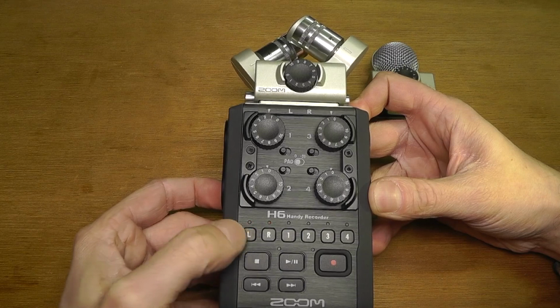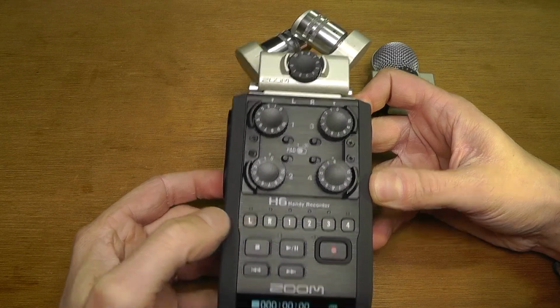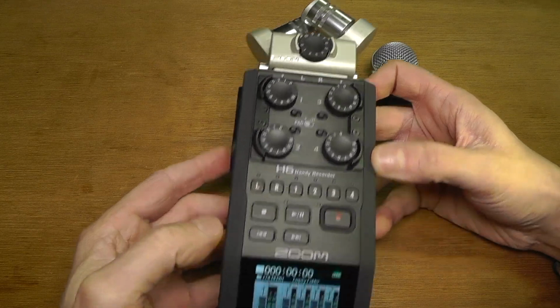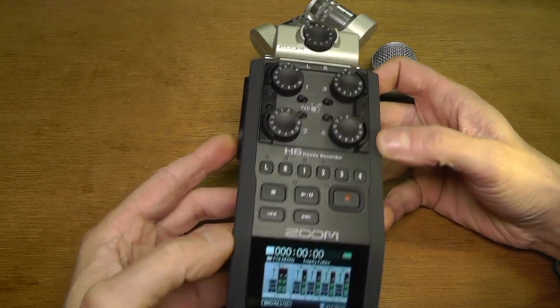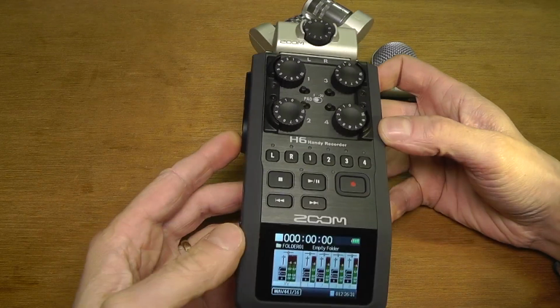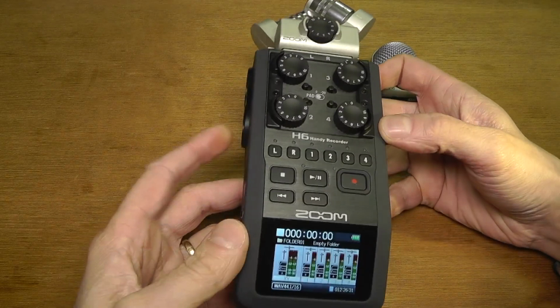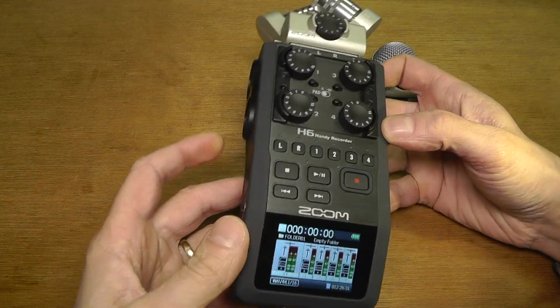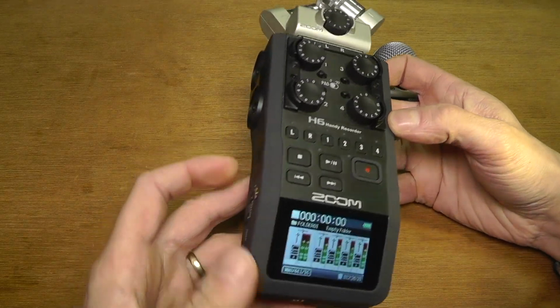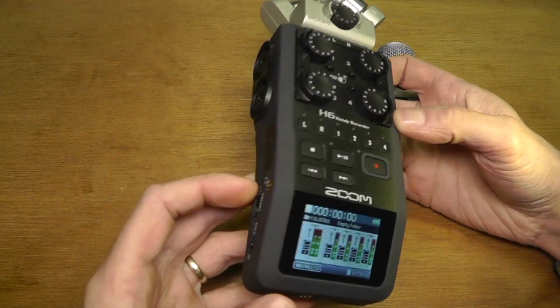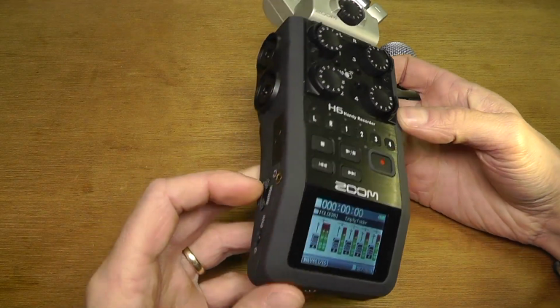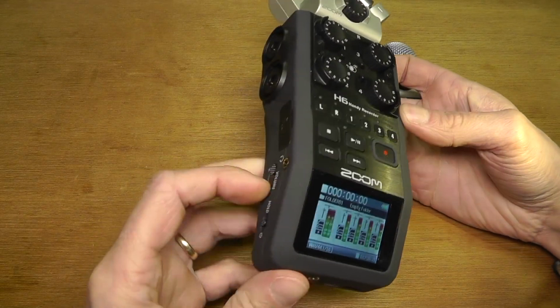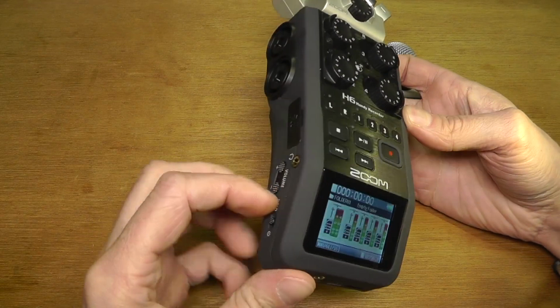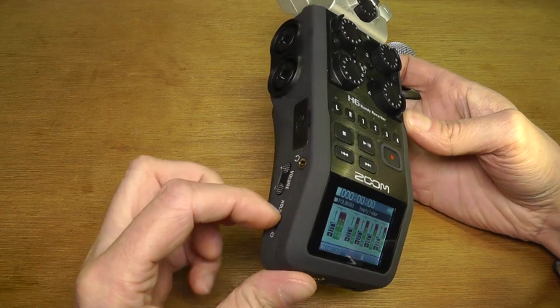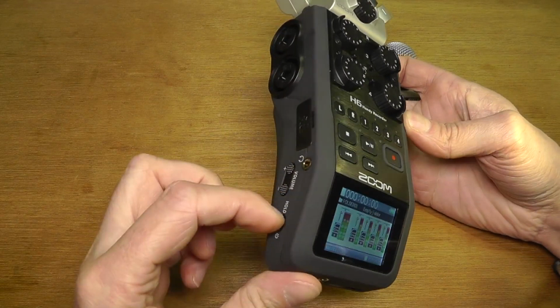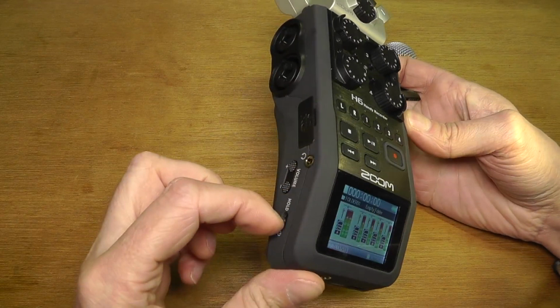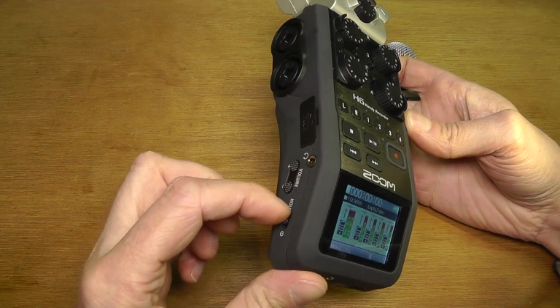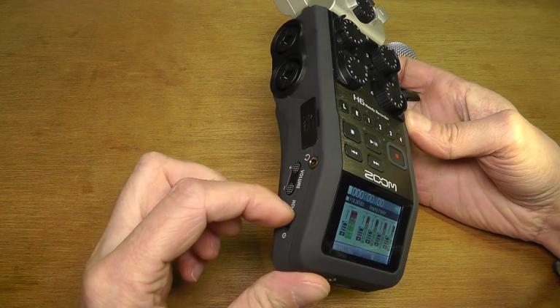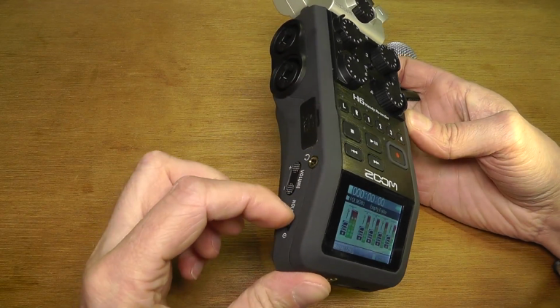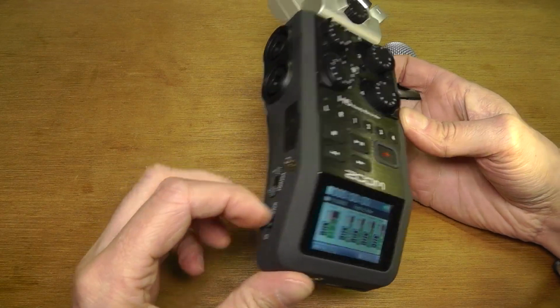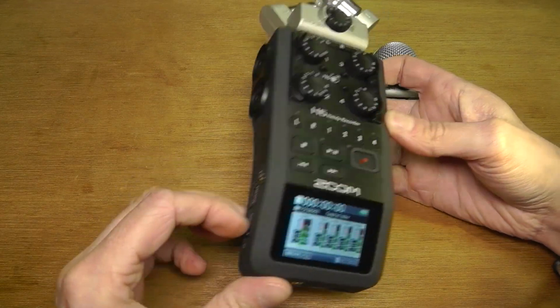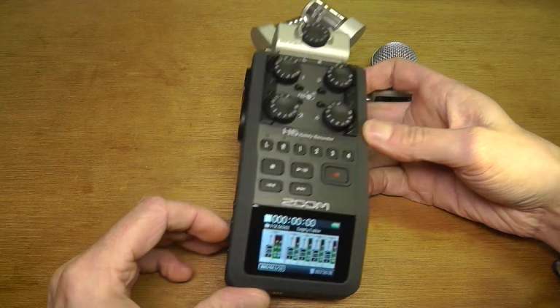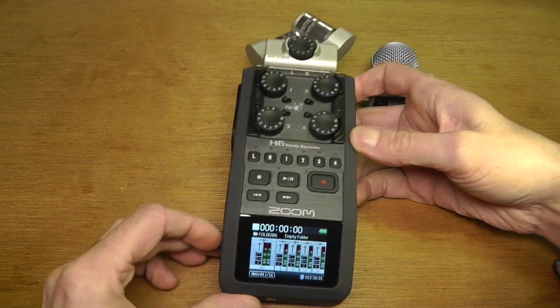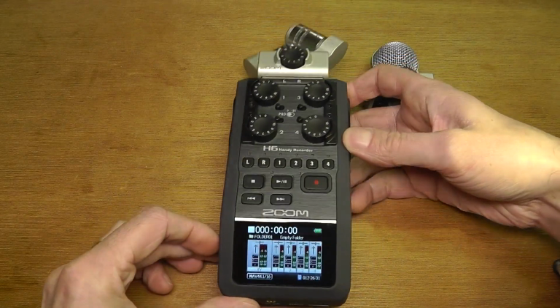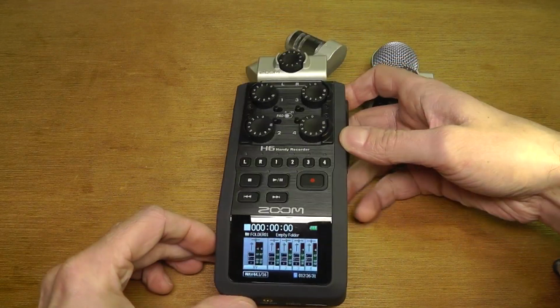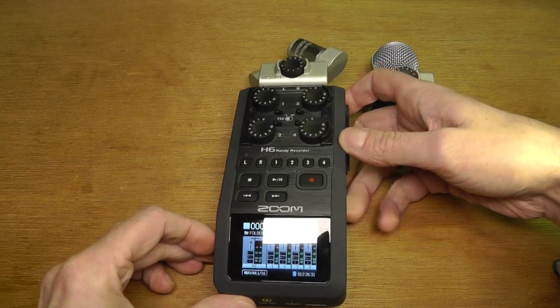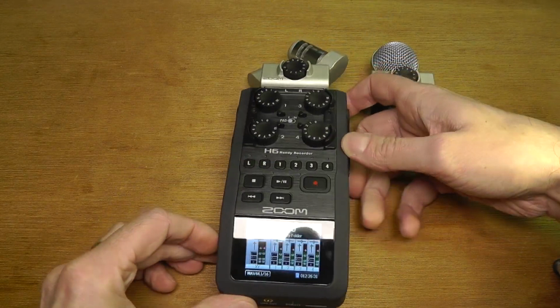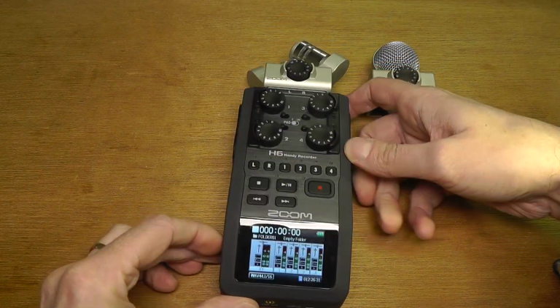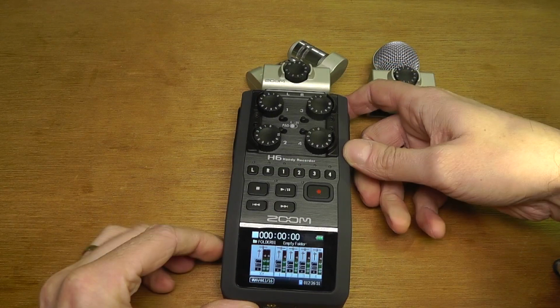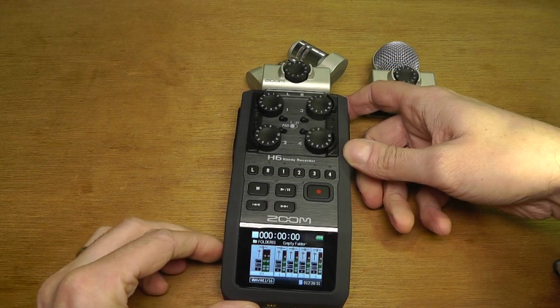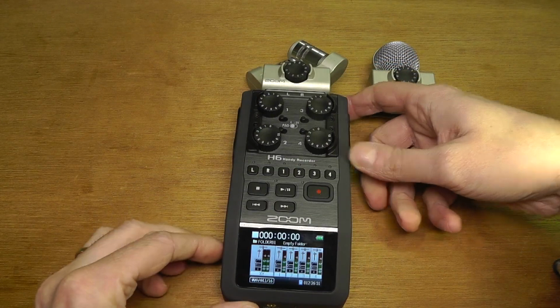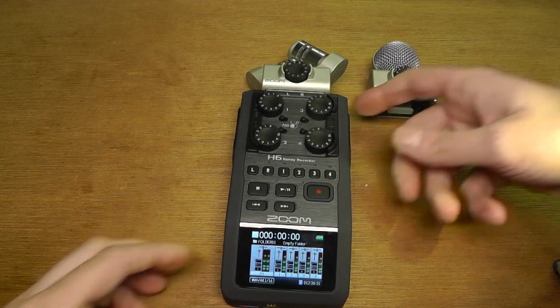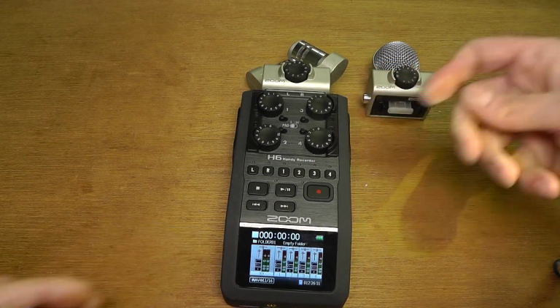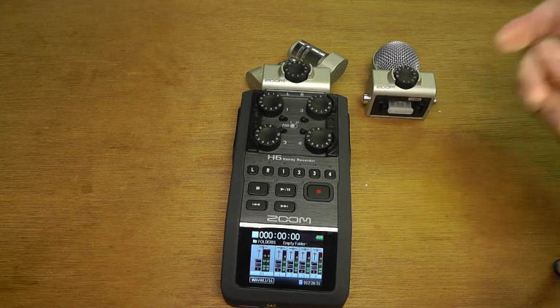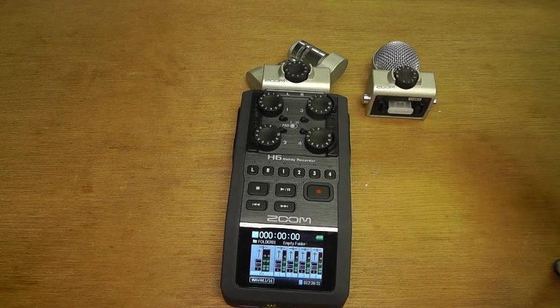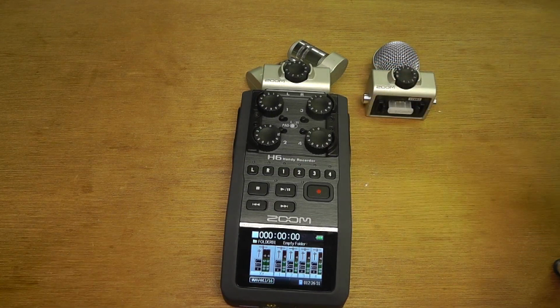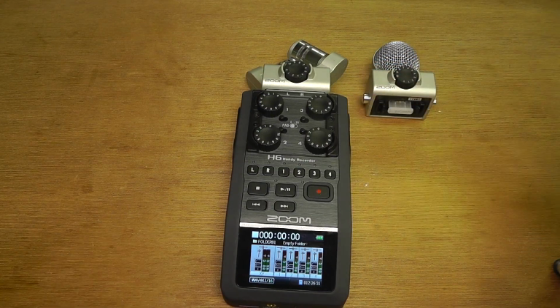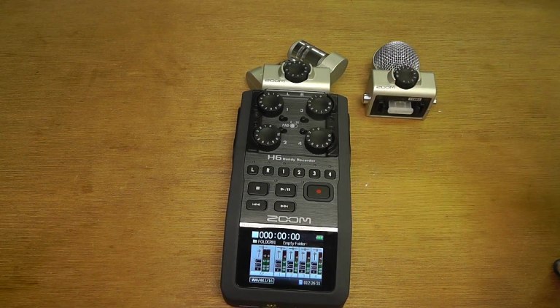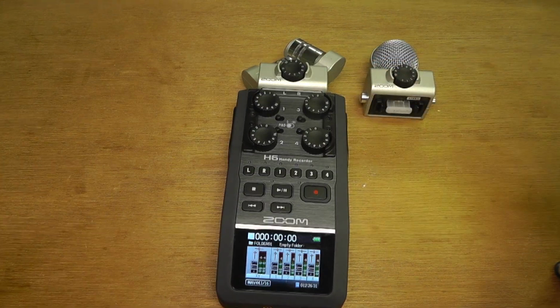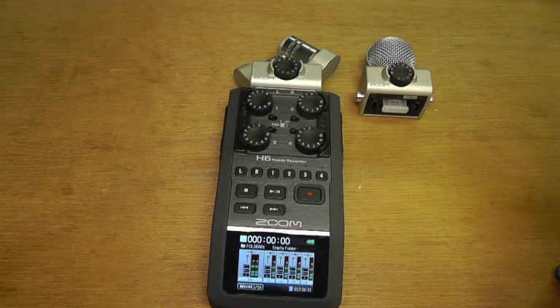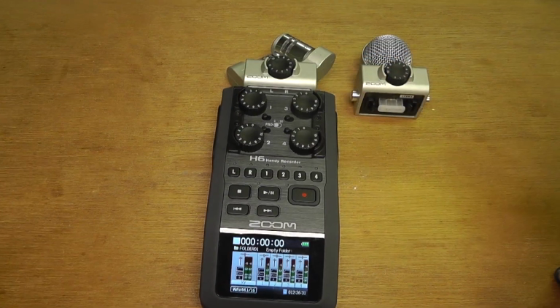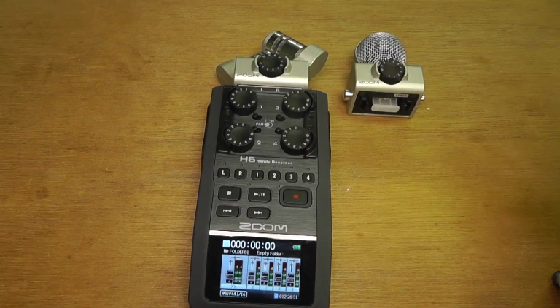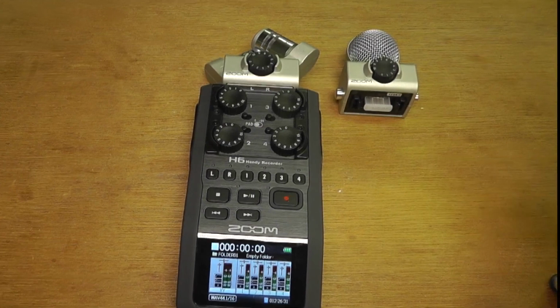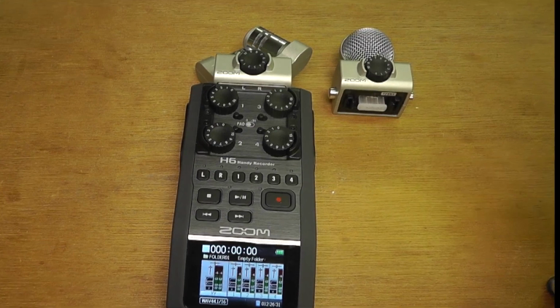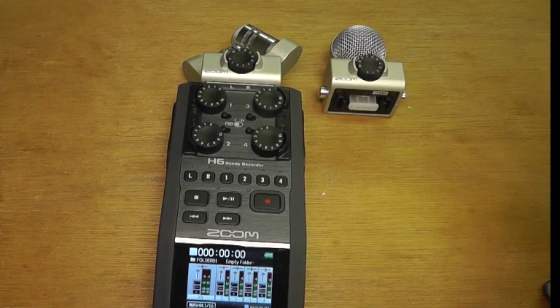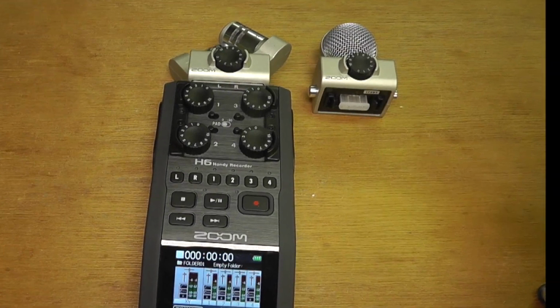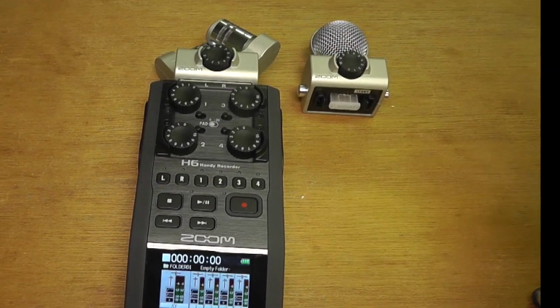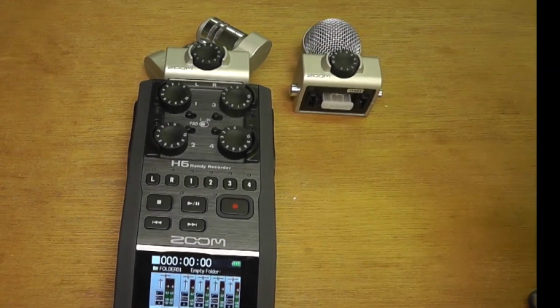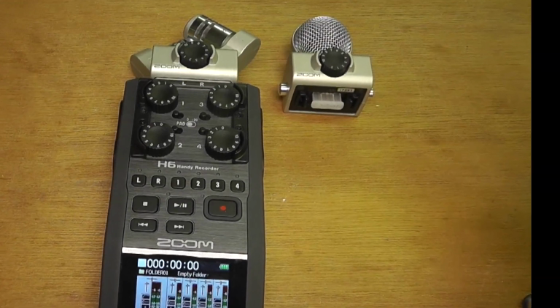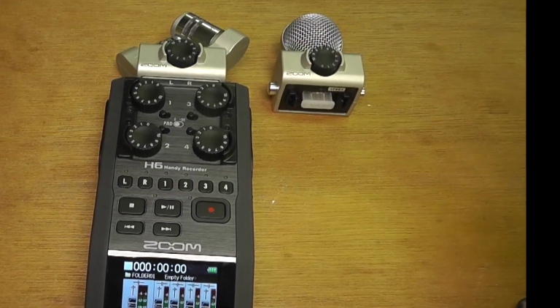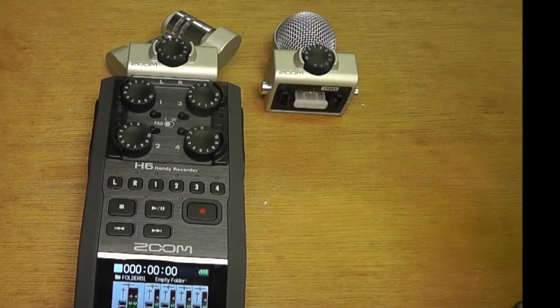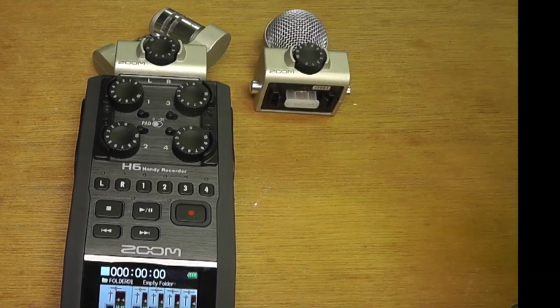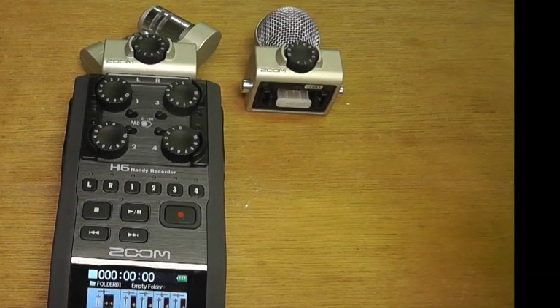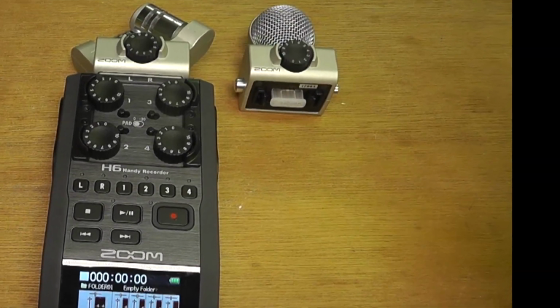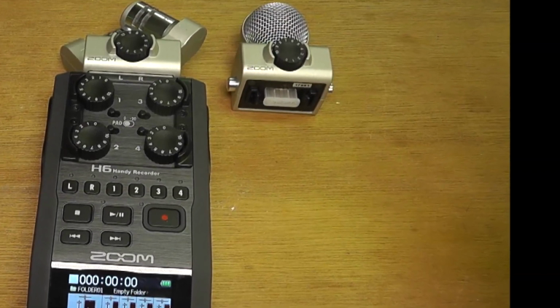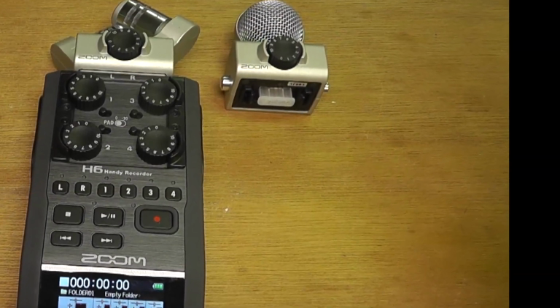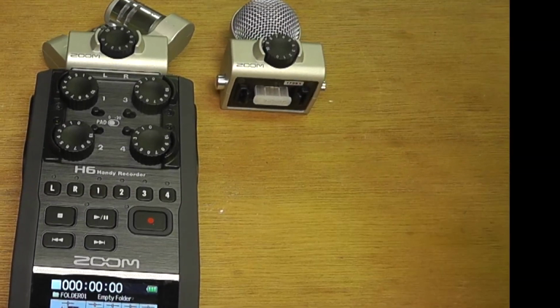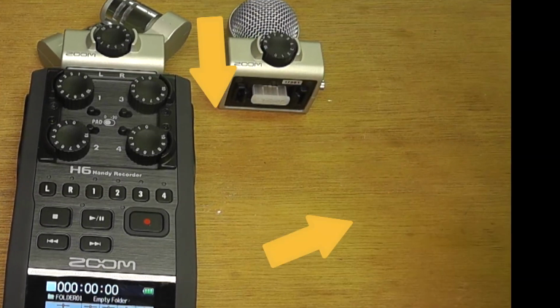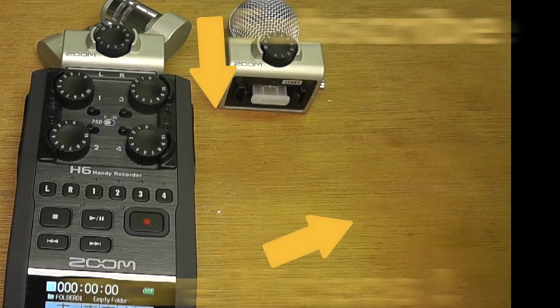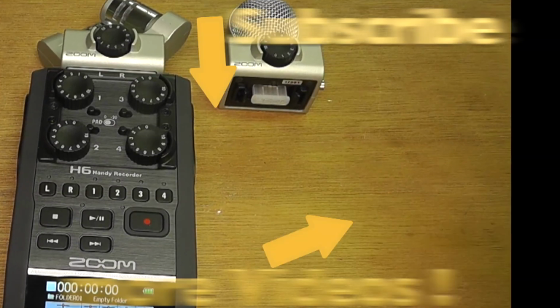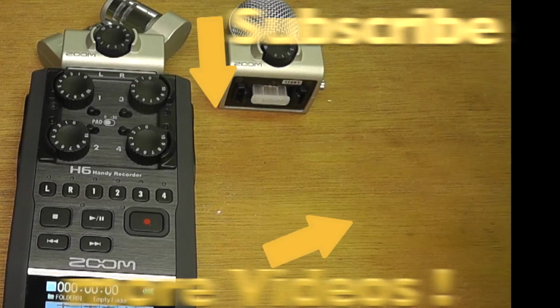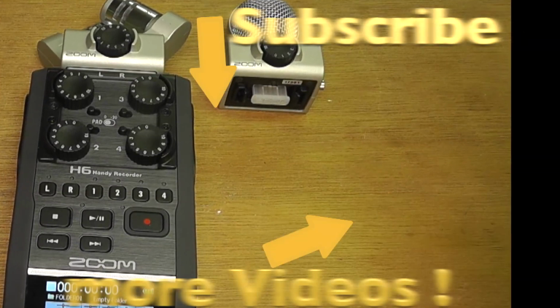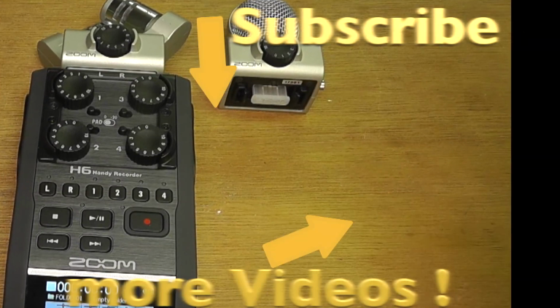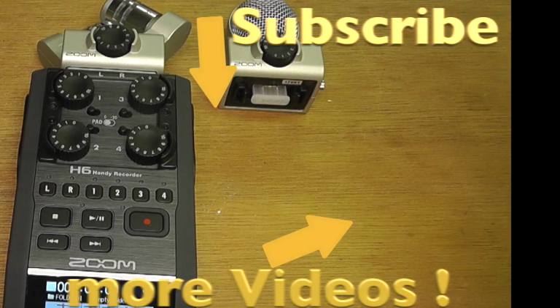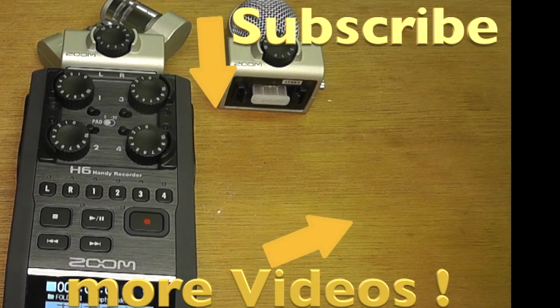Check if the connection is tight and if it holds in place. If so, everything is ready and you can start recording with the new microphone. I hope this video was helpful — if you have any questions, please leave a comment below.